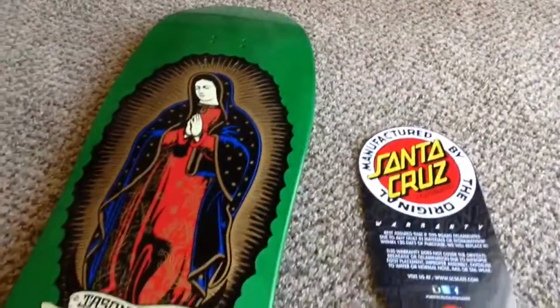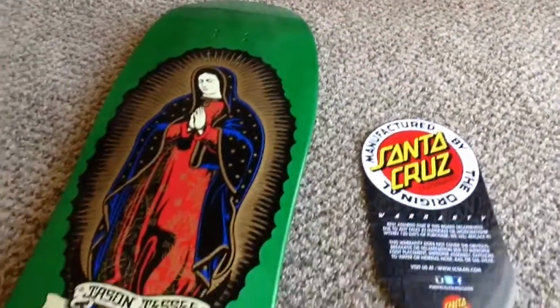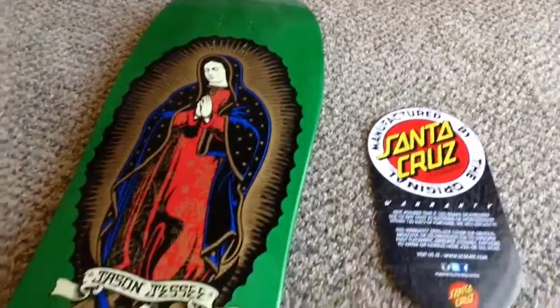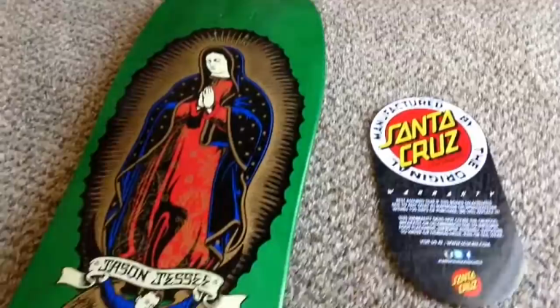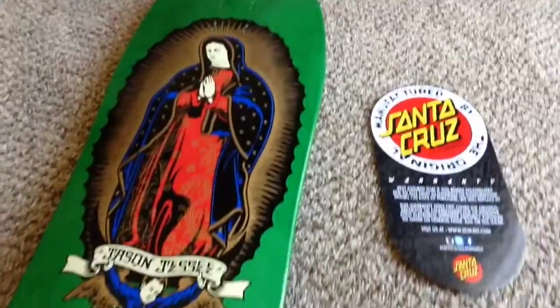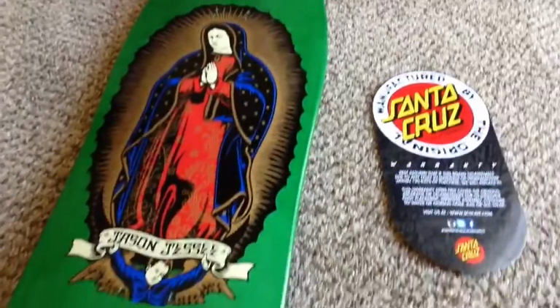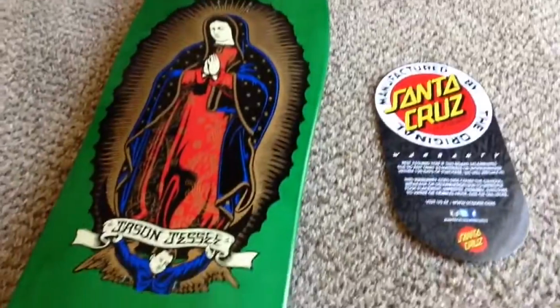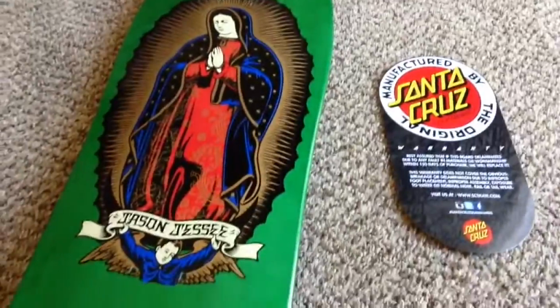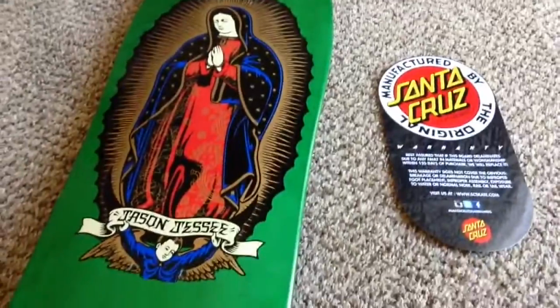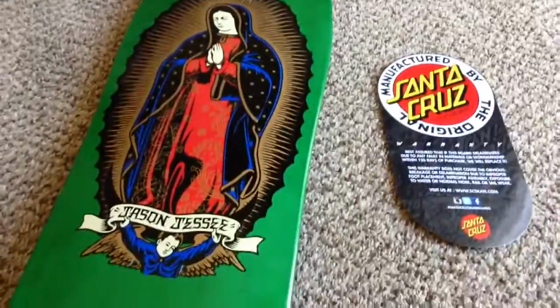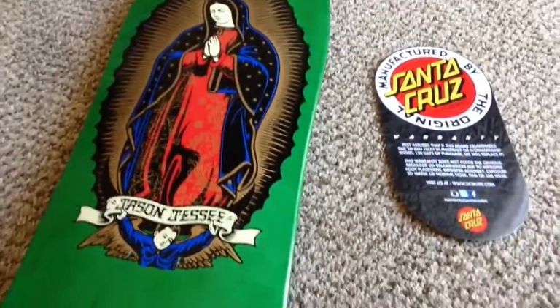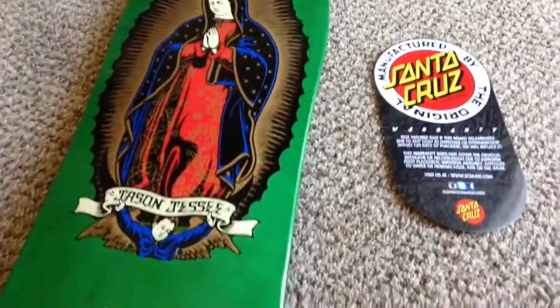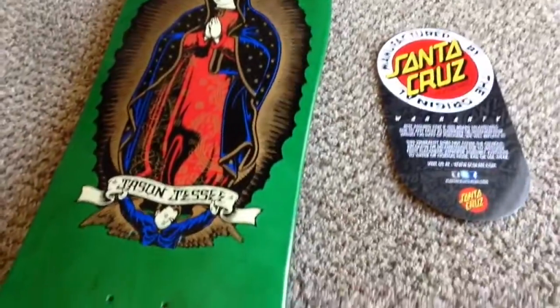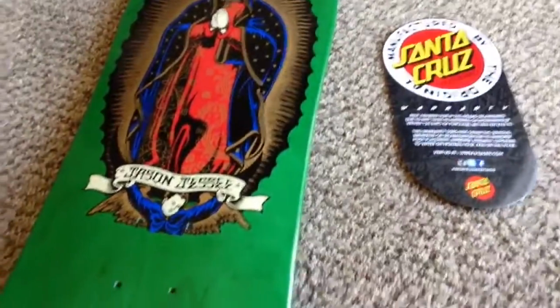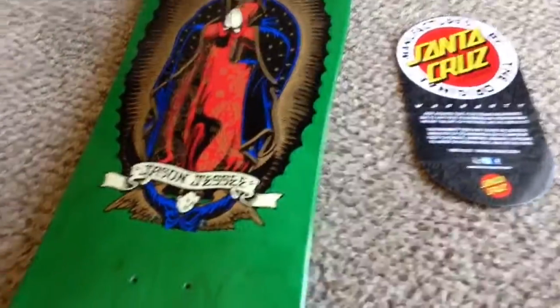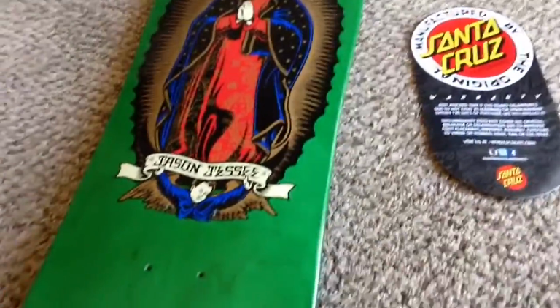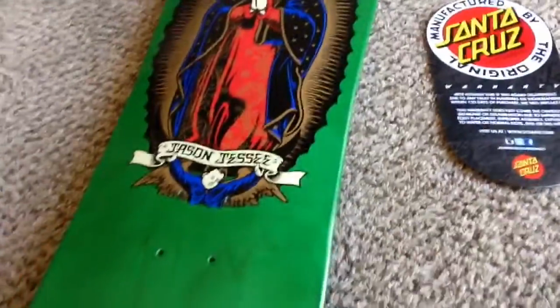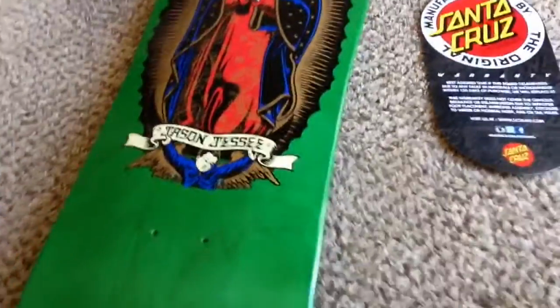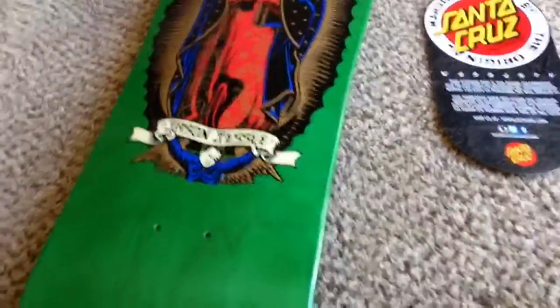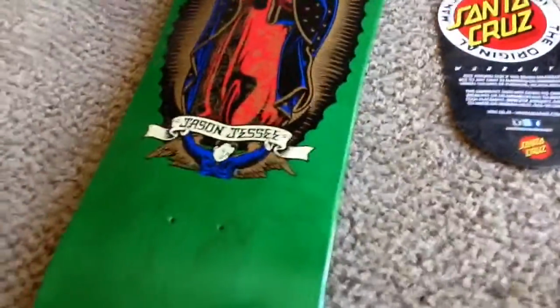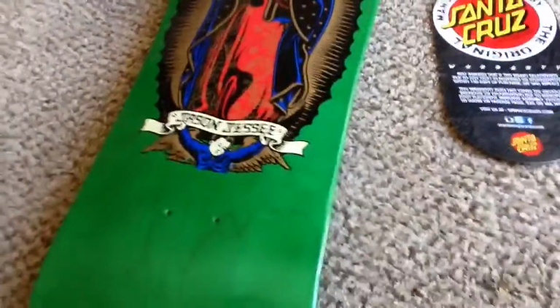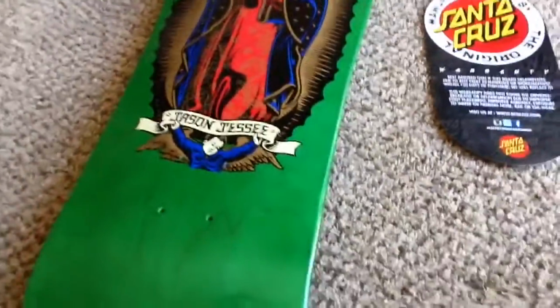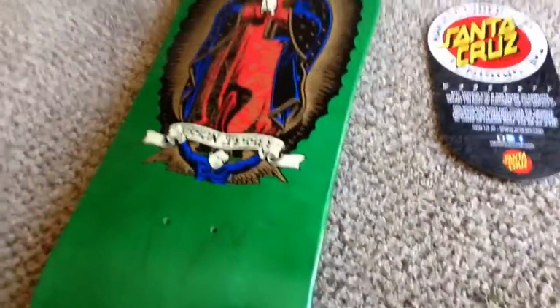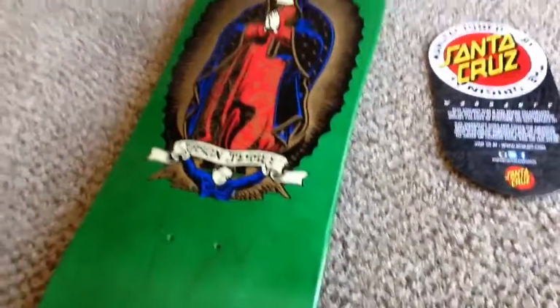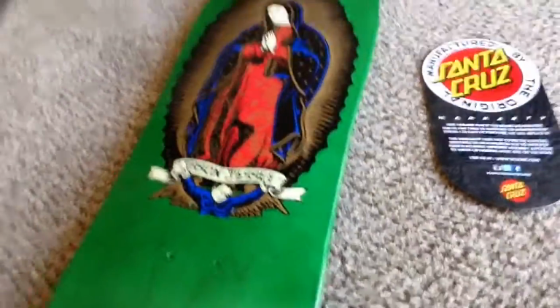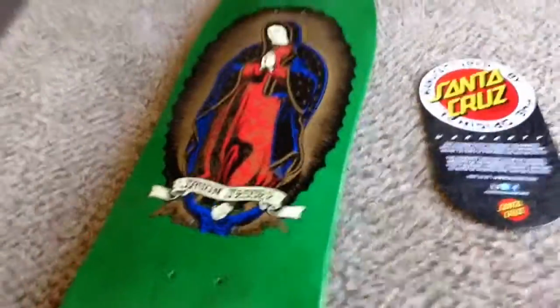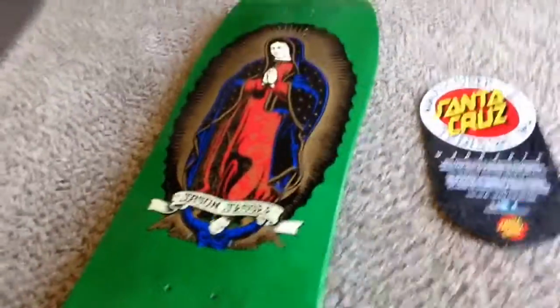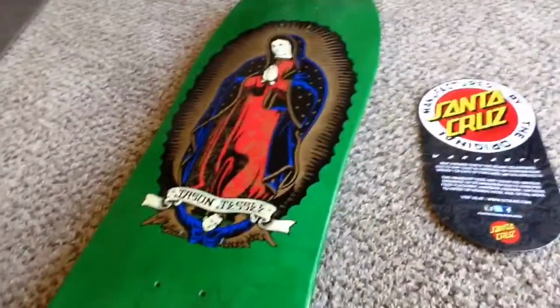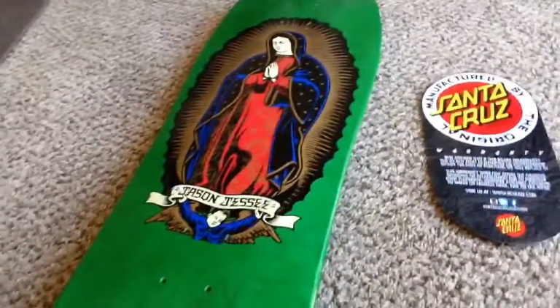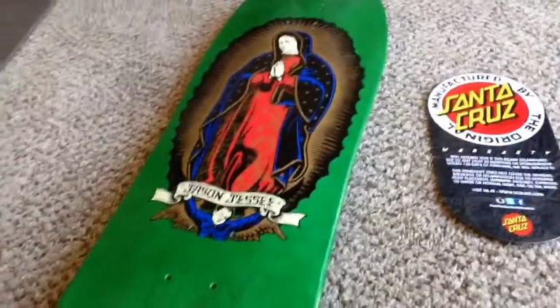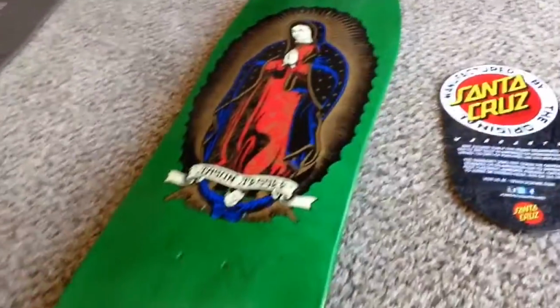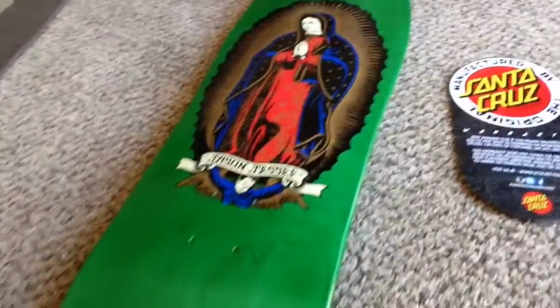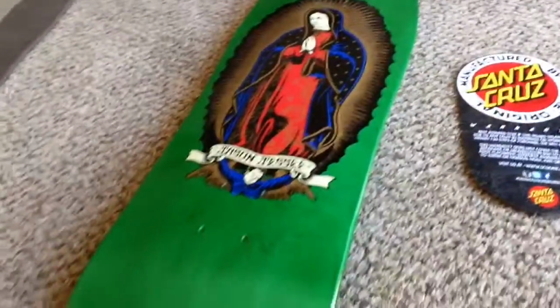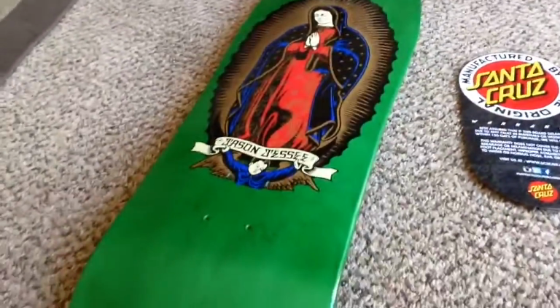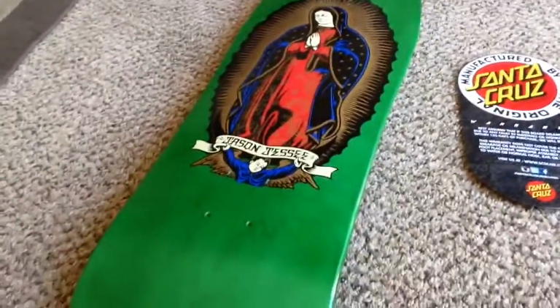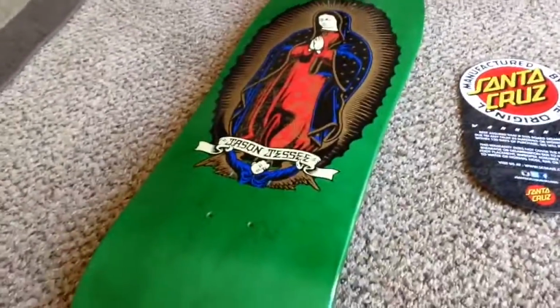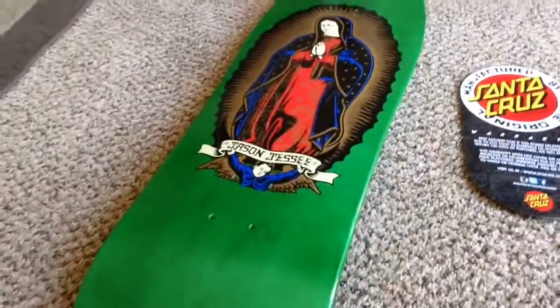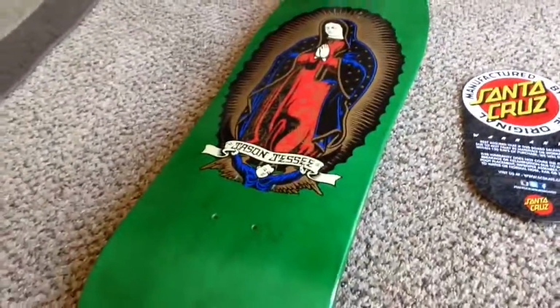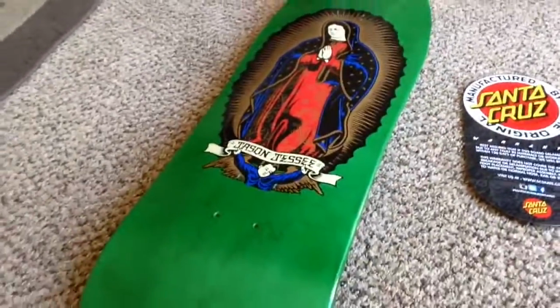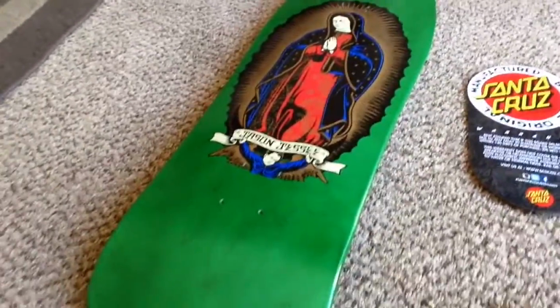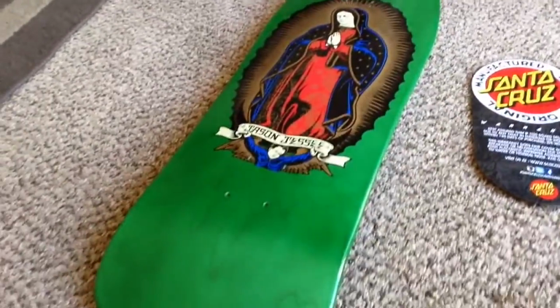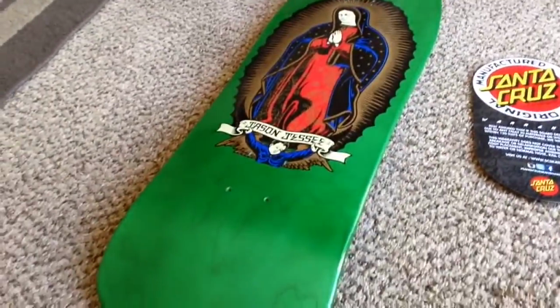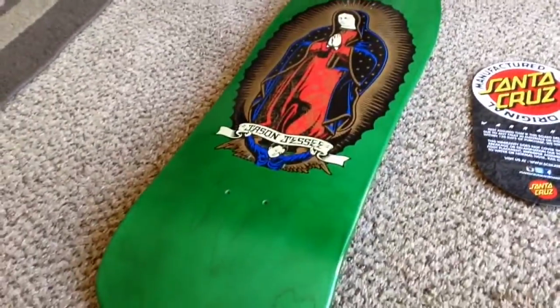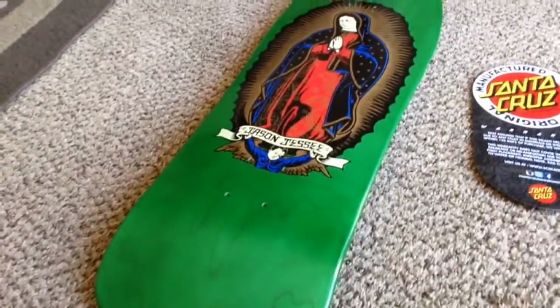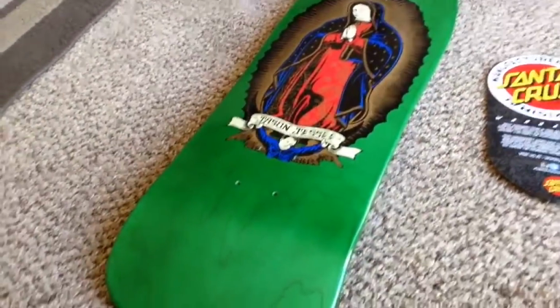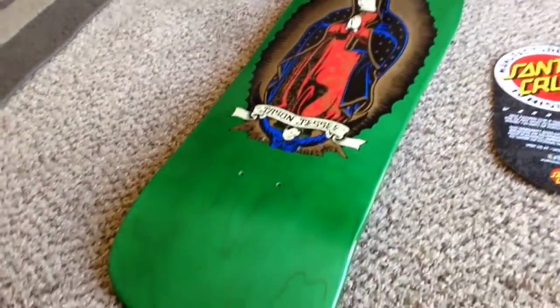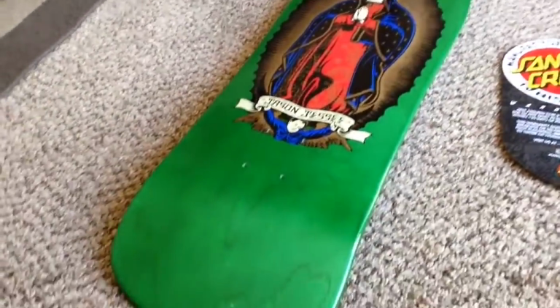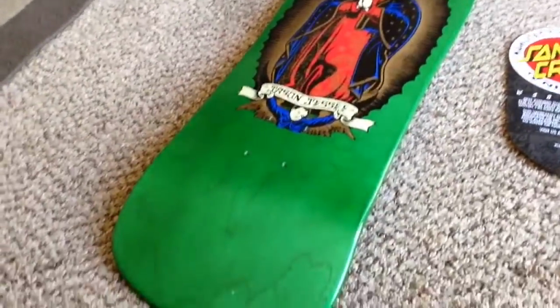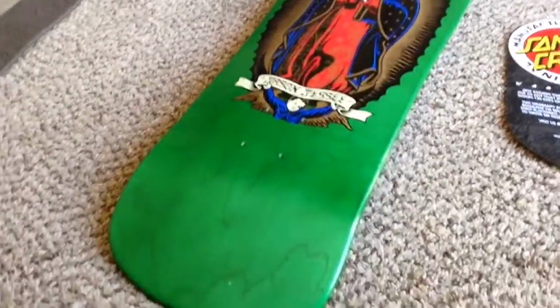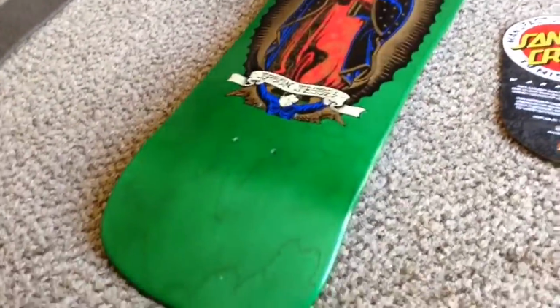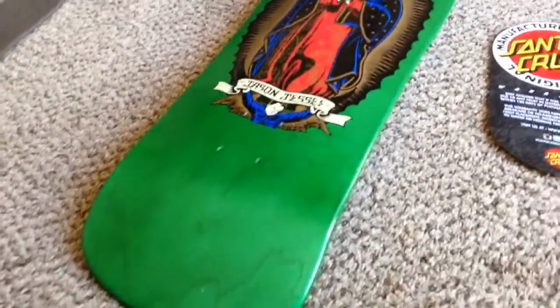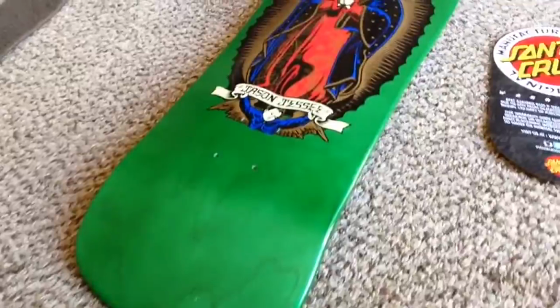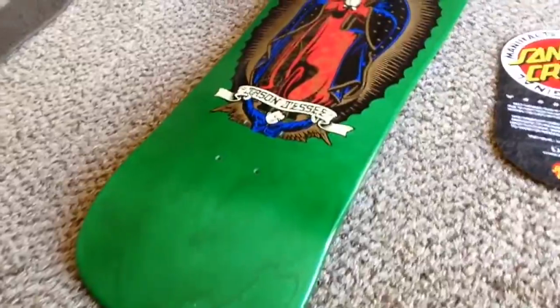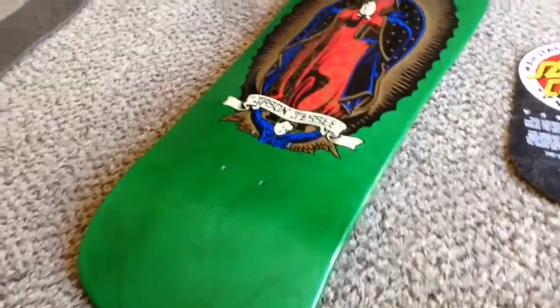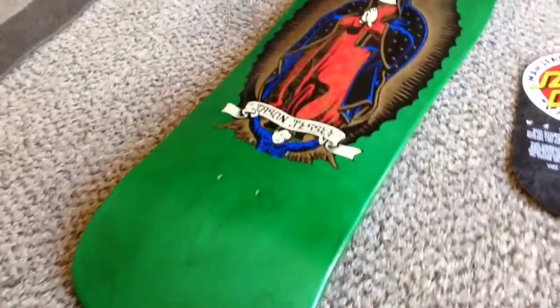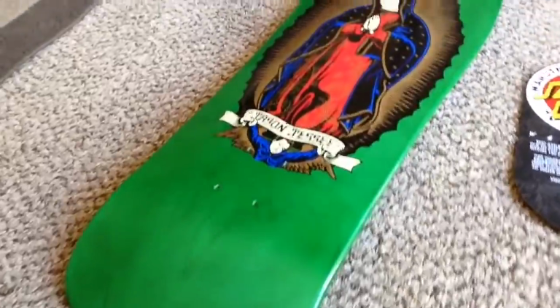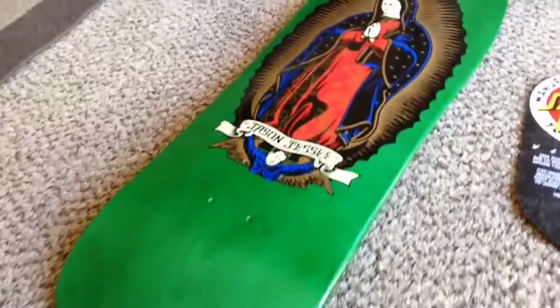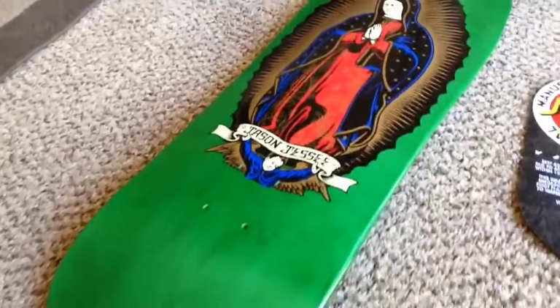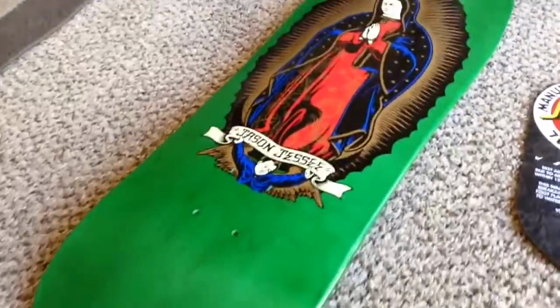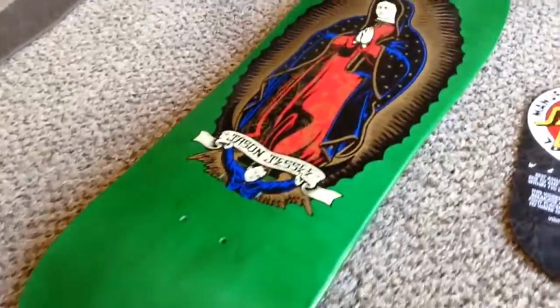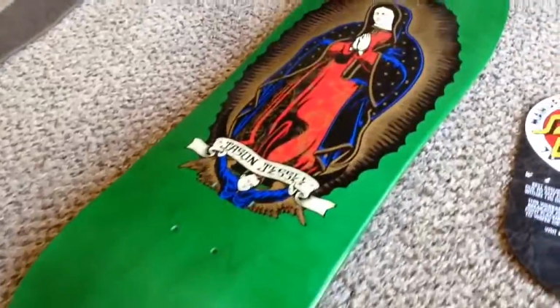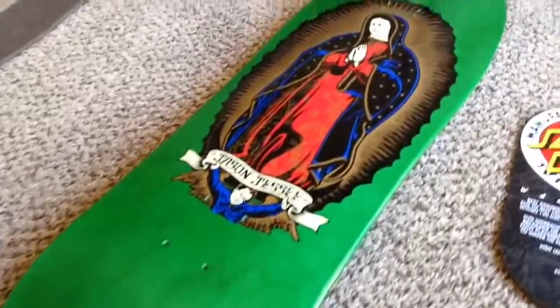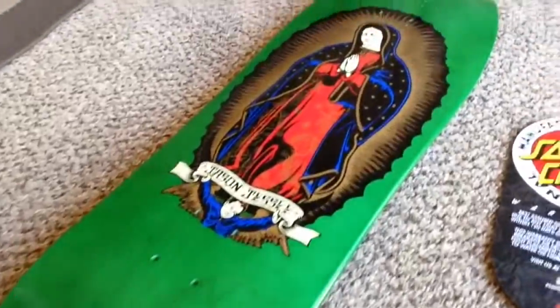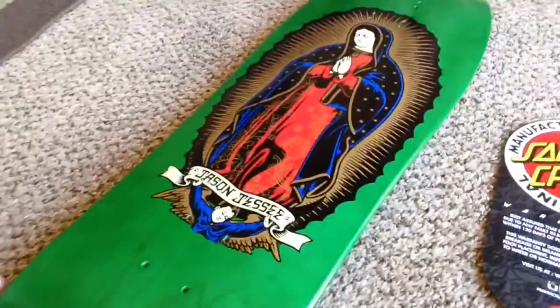I measured a 149 in these that I have, and another board on here. It looks like the 149s will fit pretty decent.